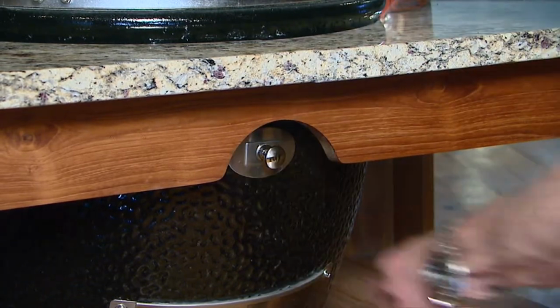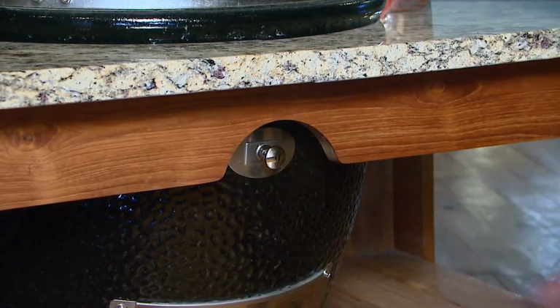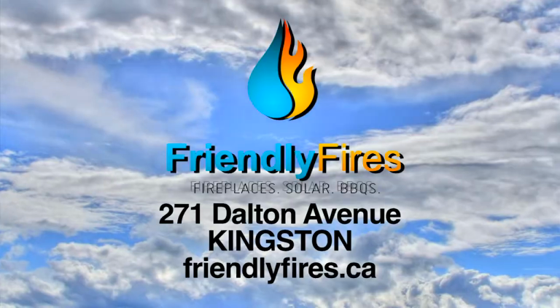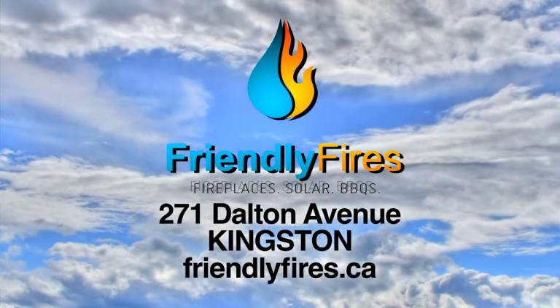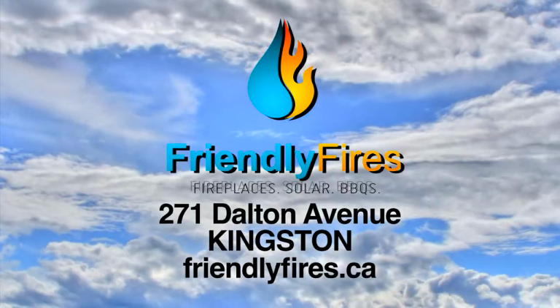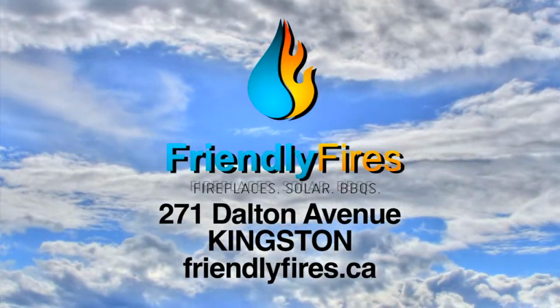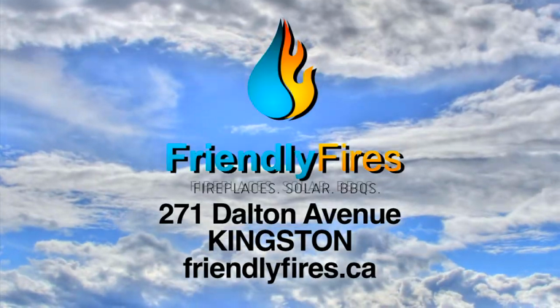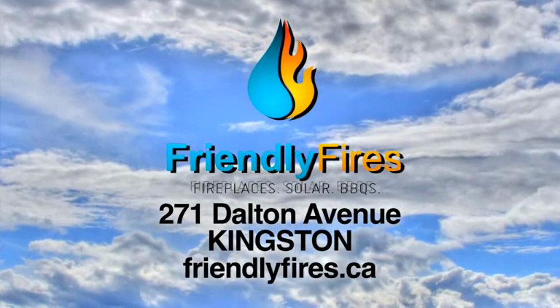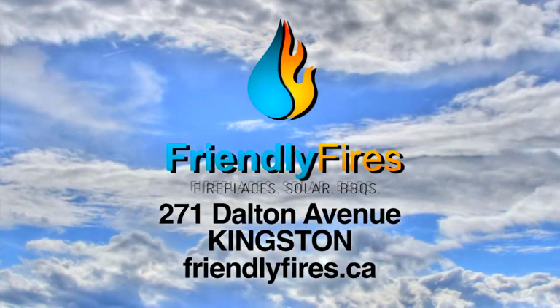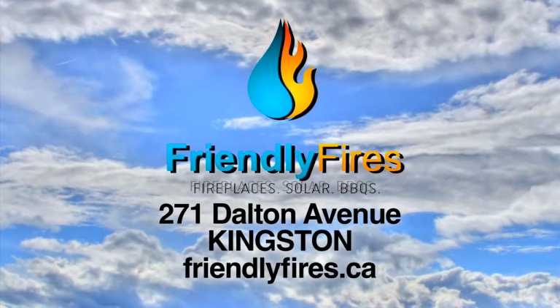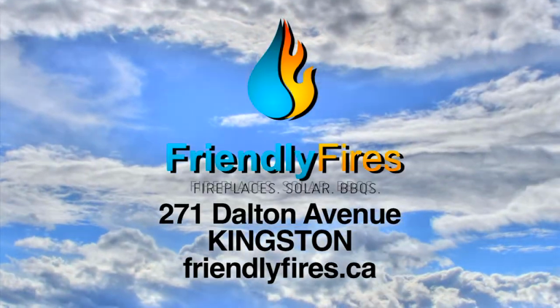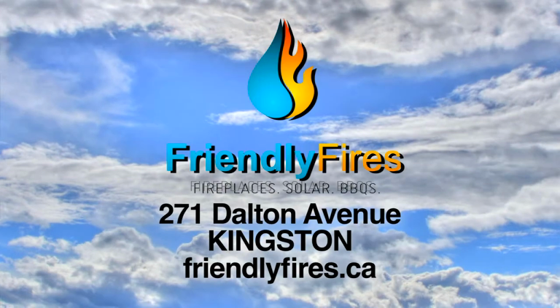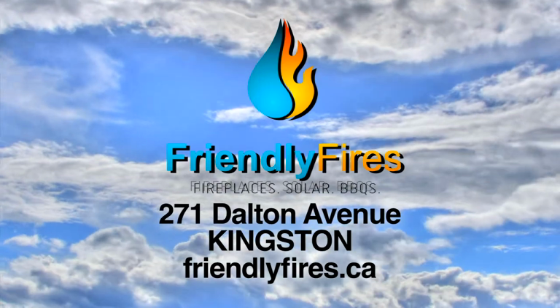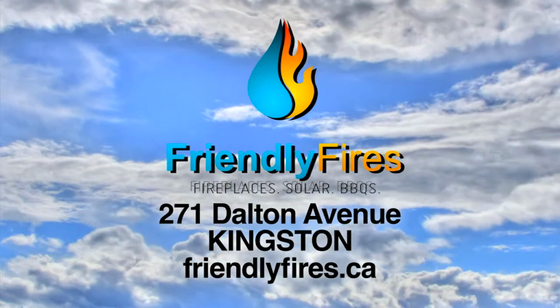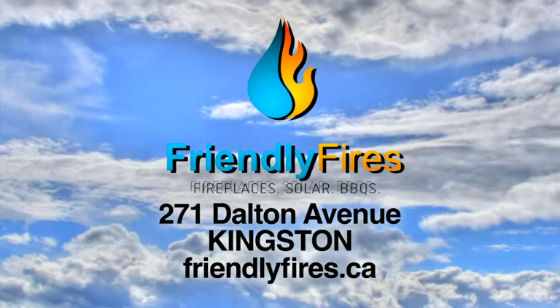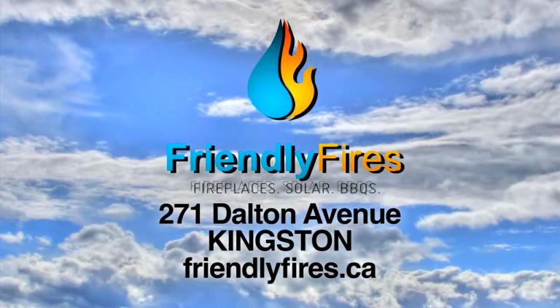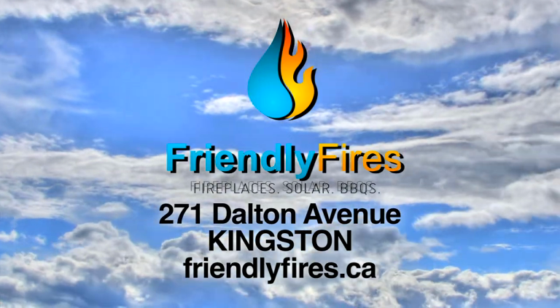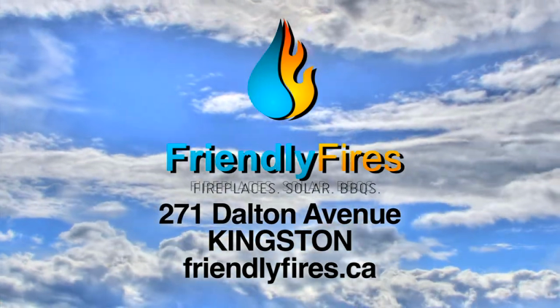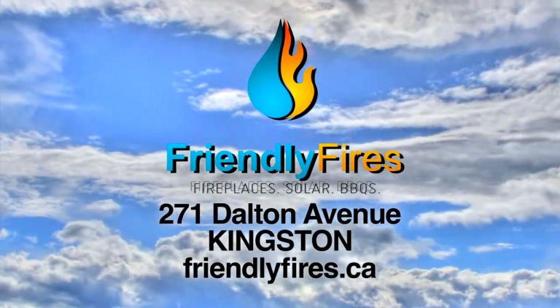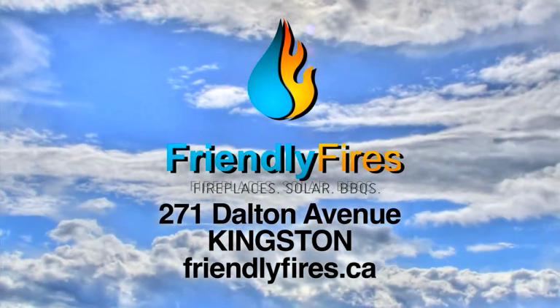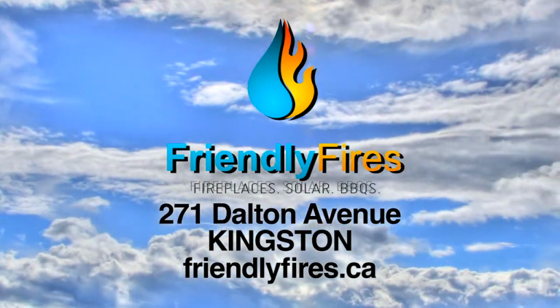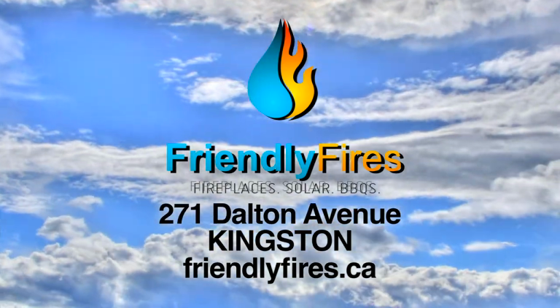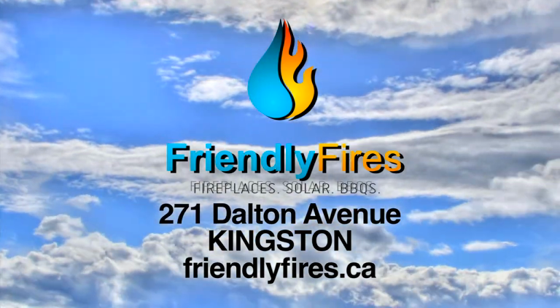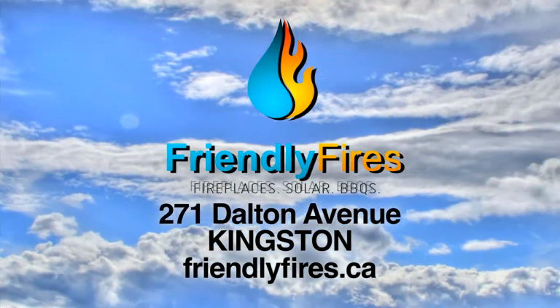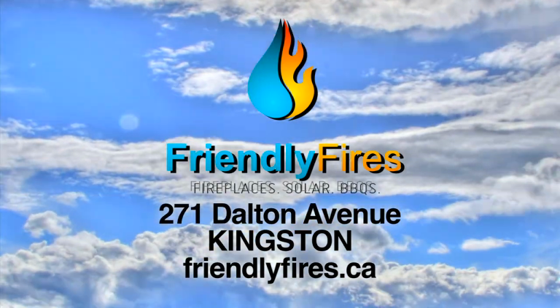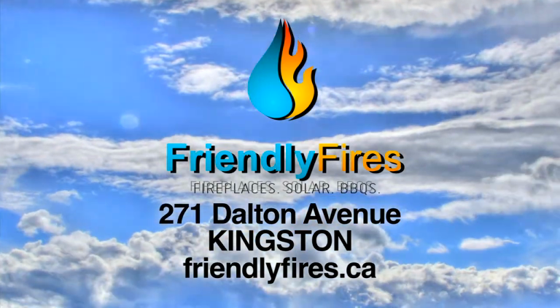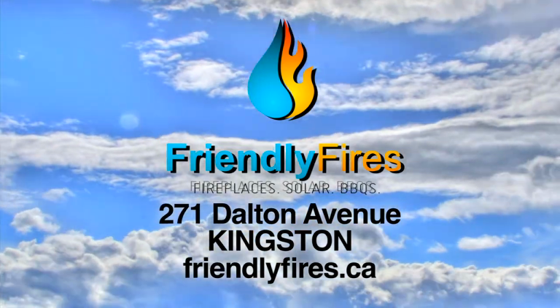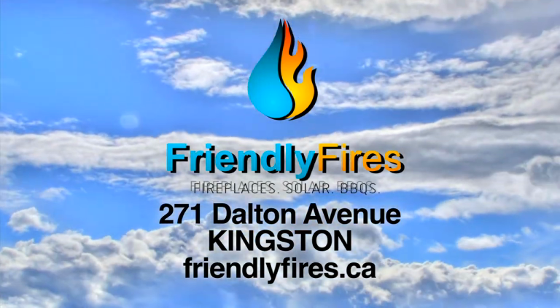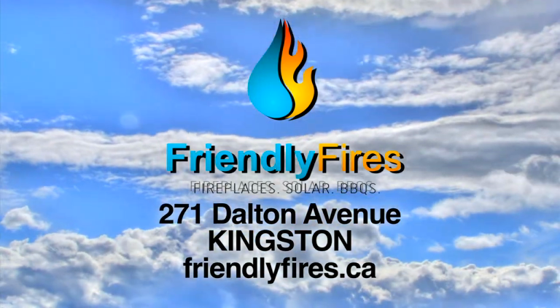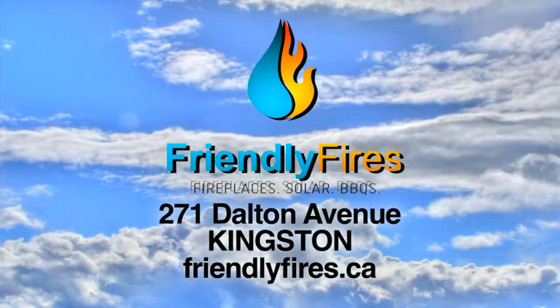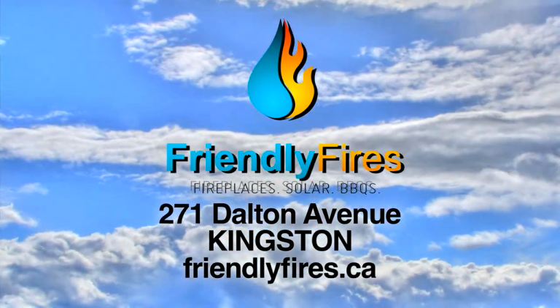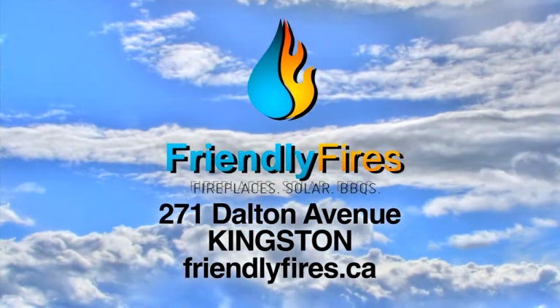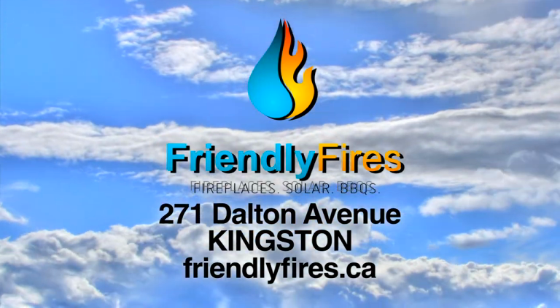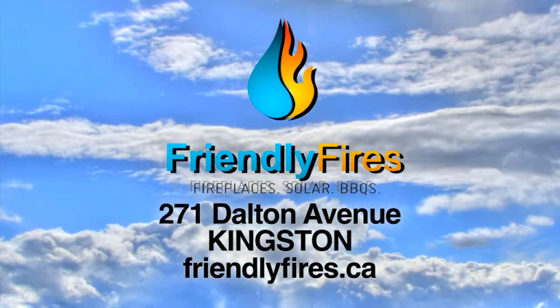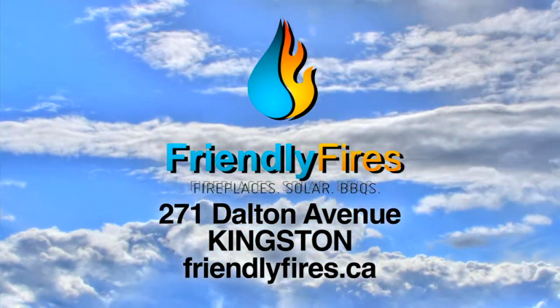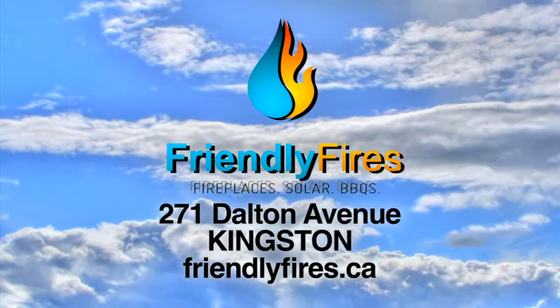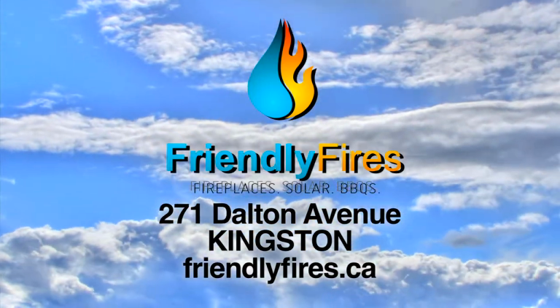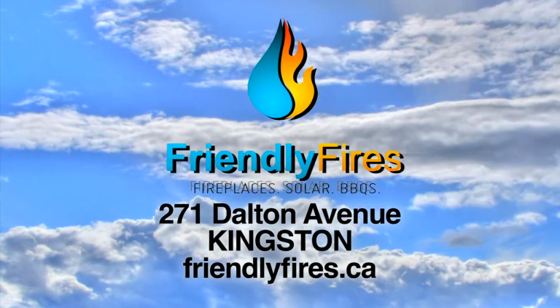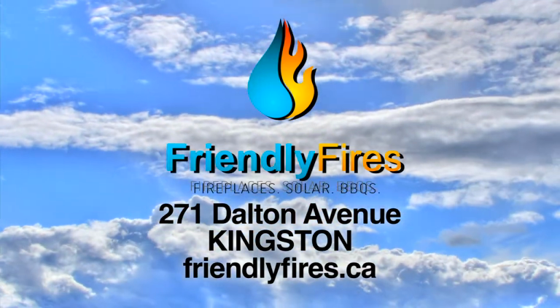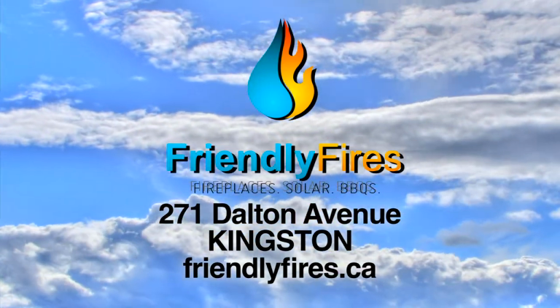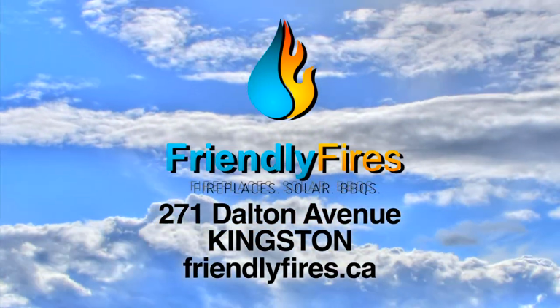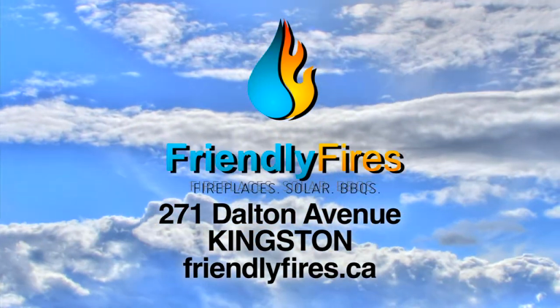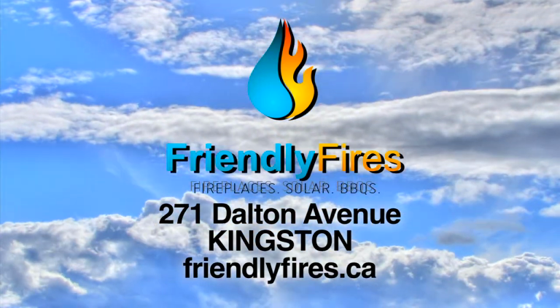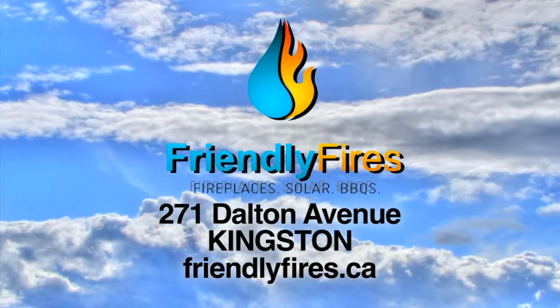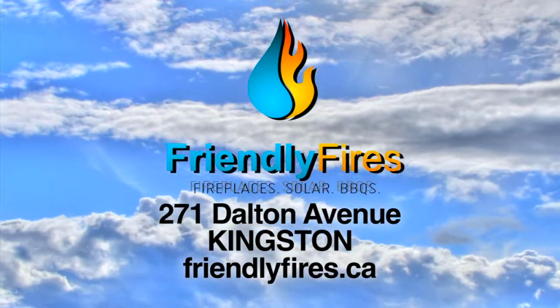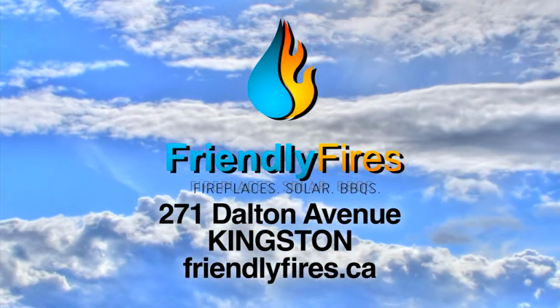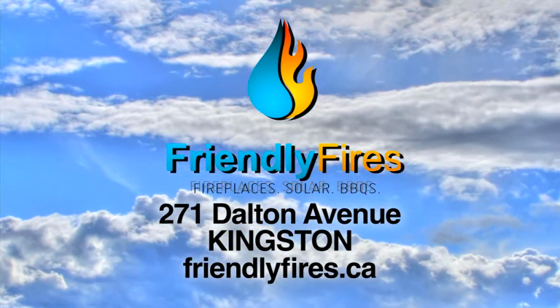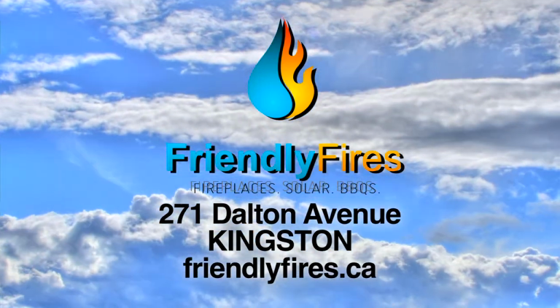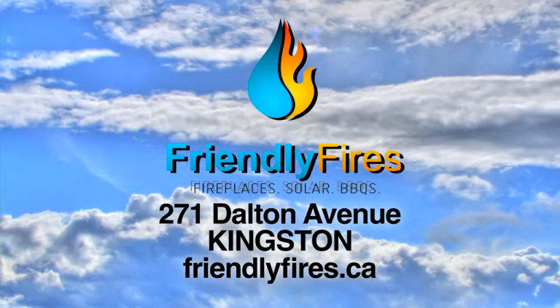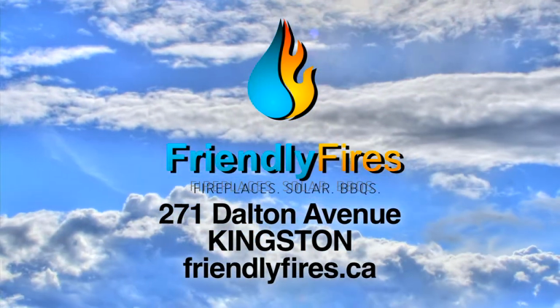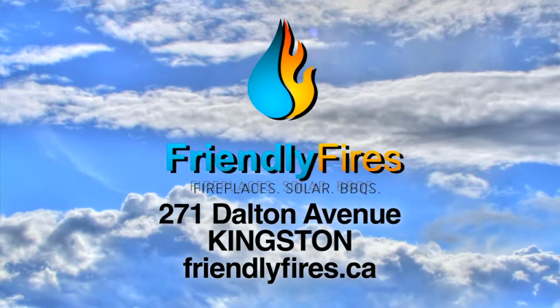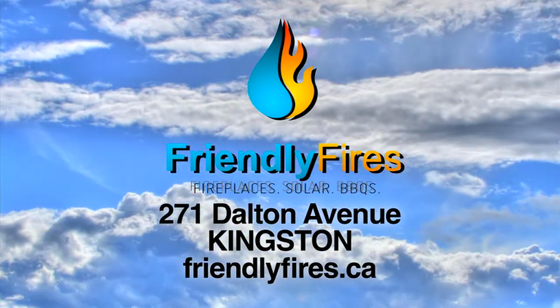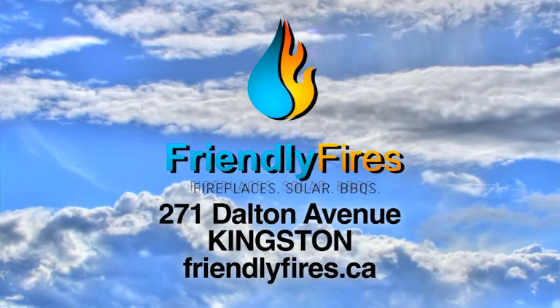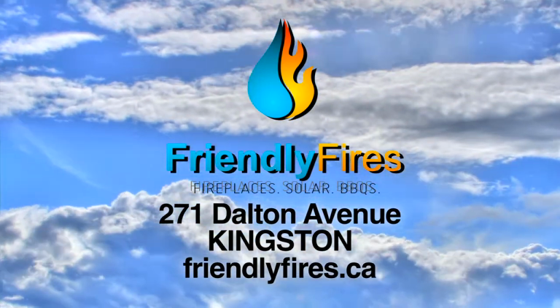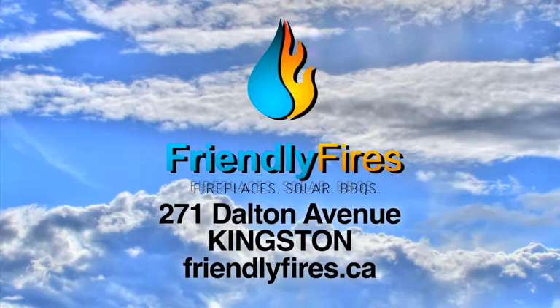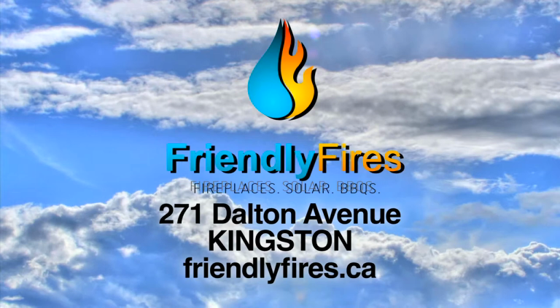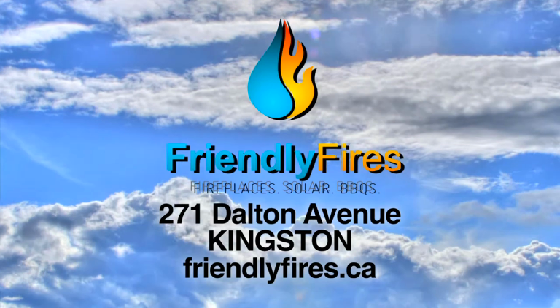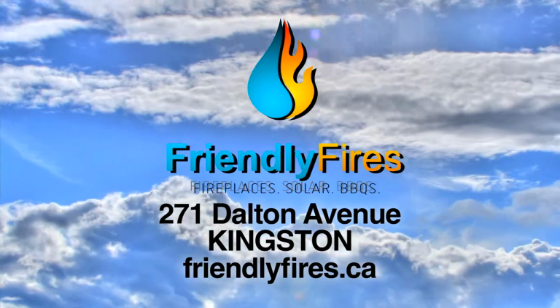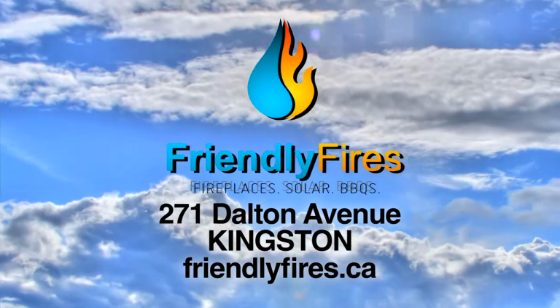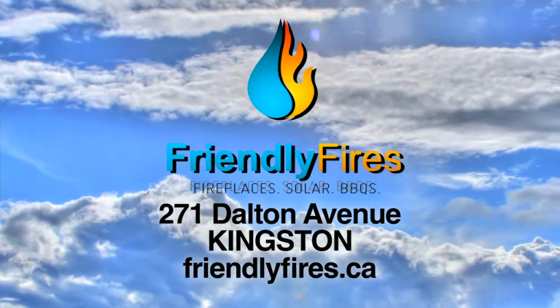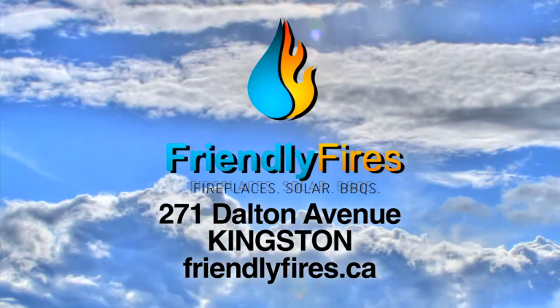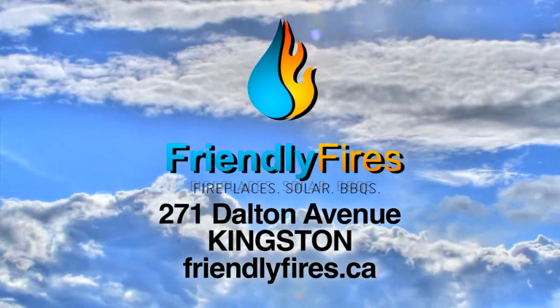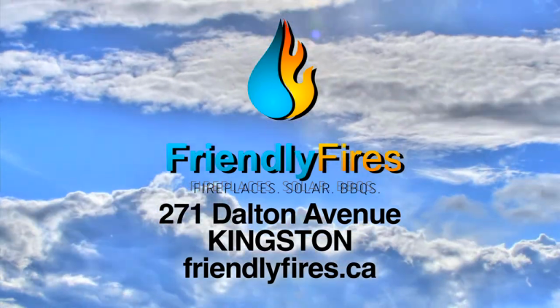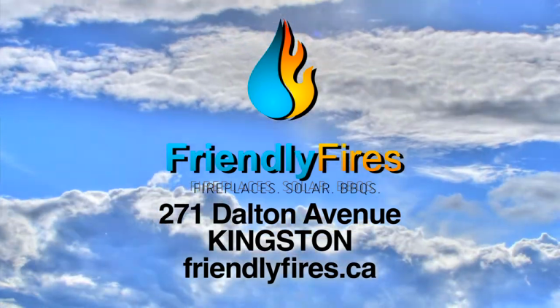To learn more, drop by one of our three locations in Cobourg, Kingston, or Peterborough, or online at FriendlyFires.ca.